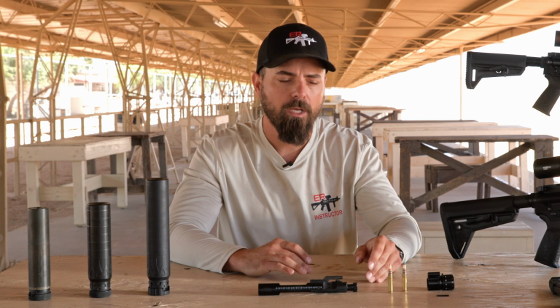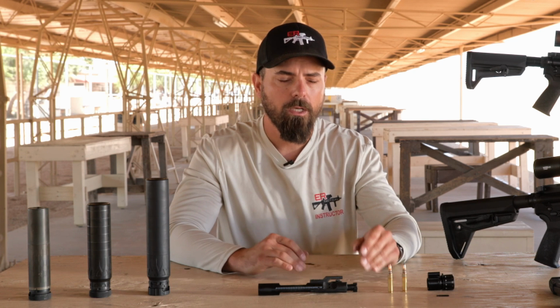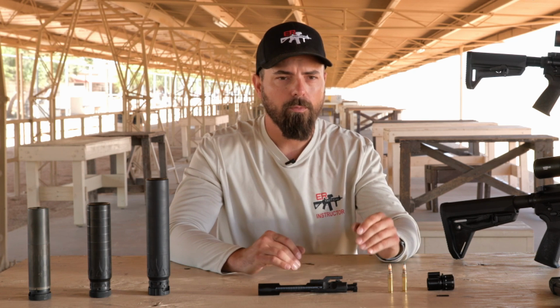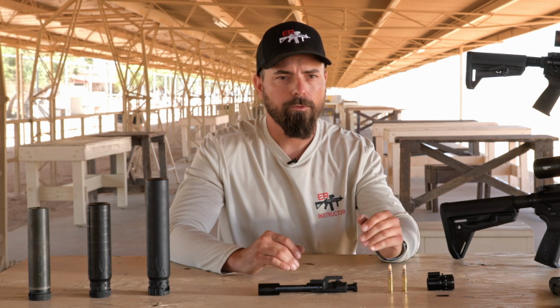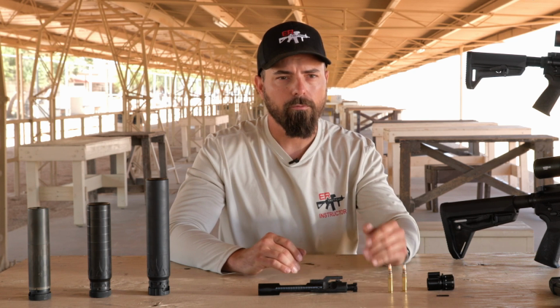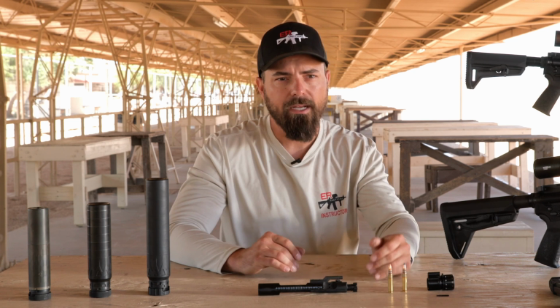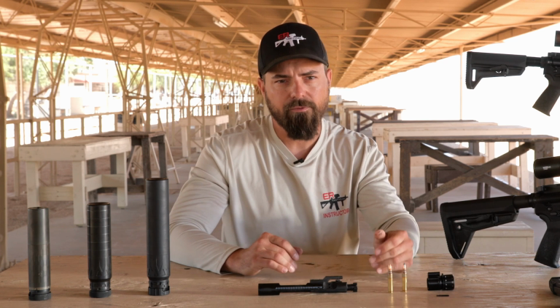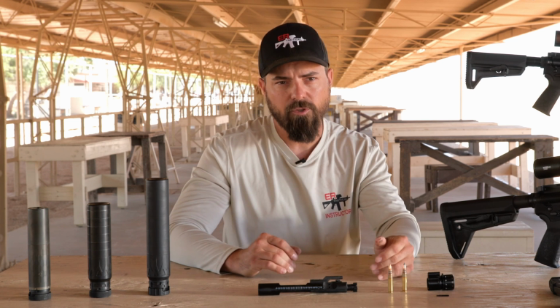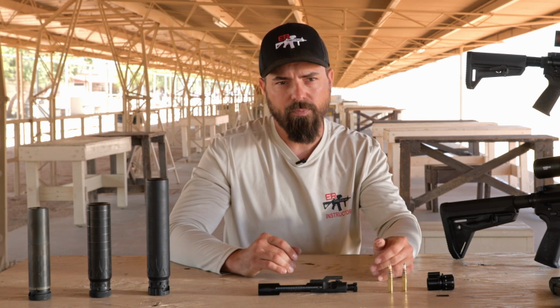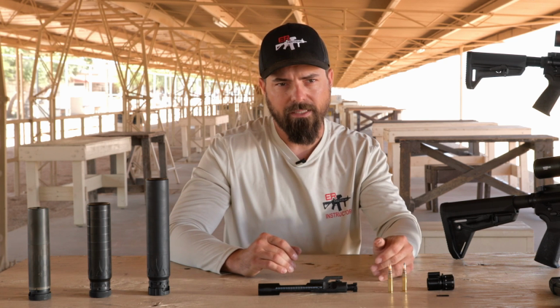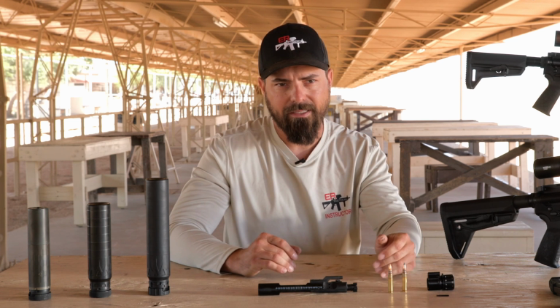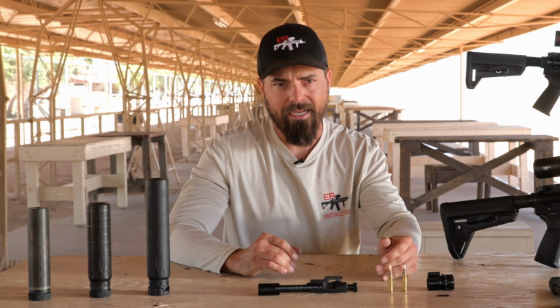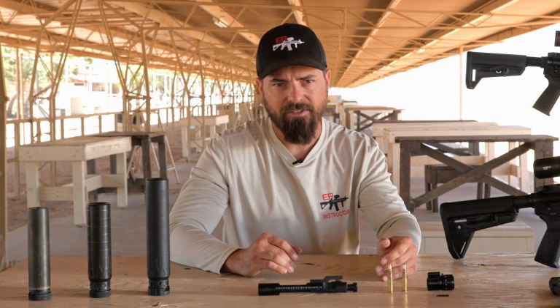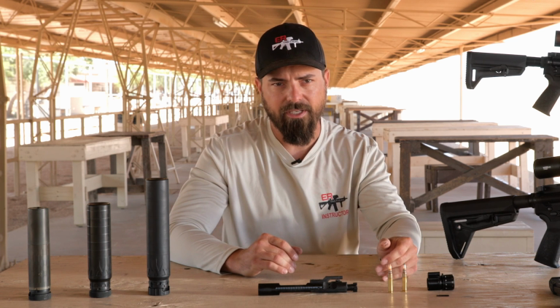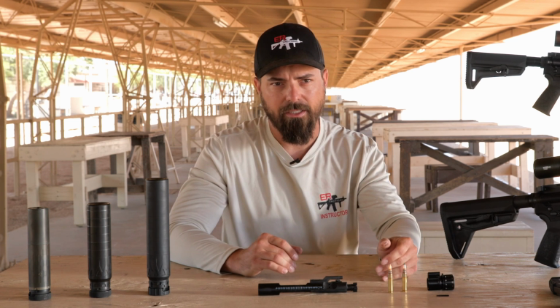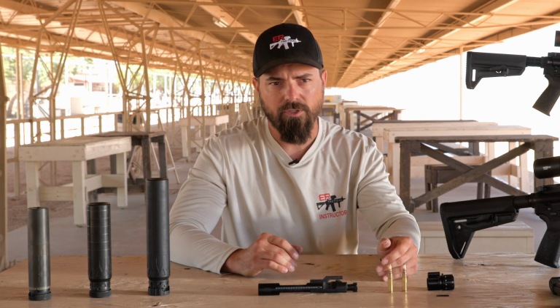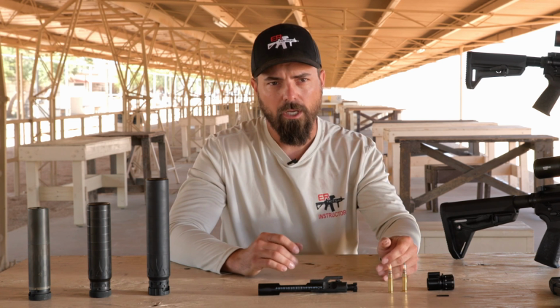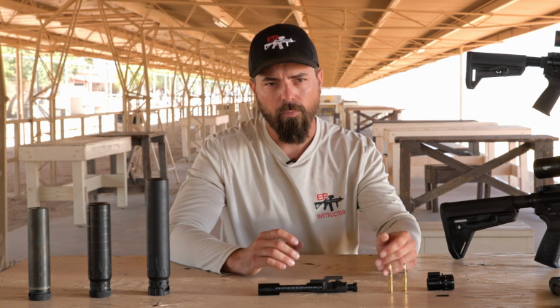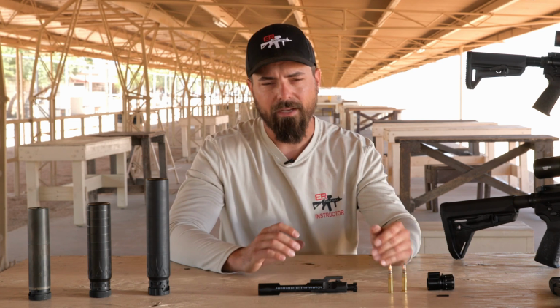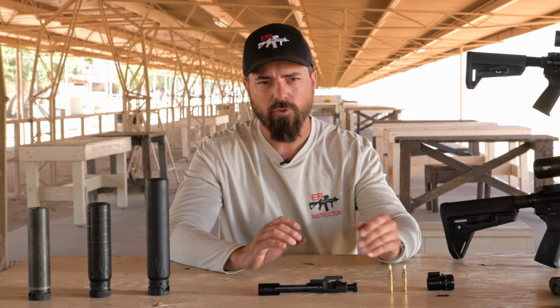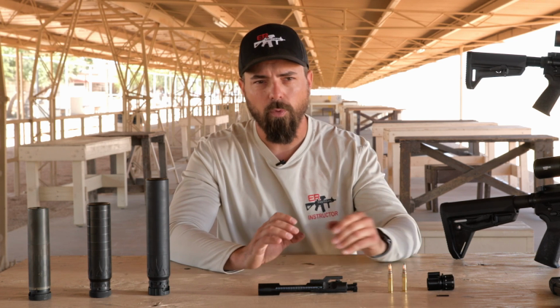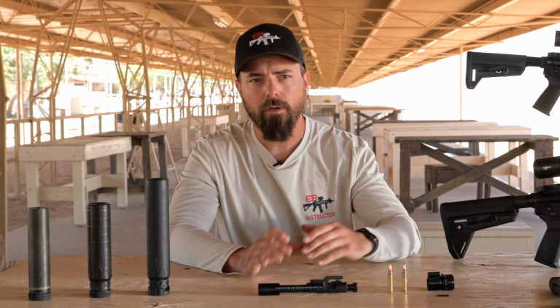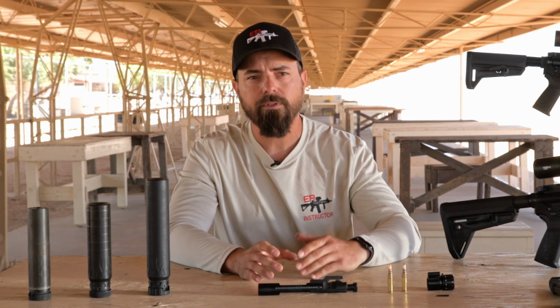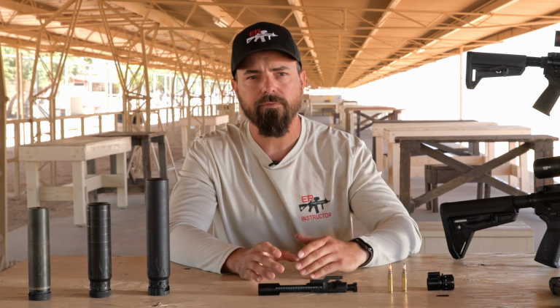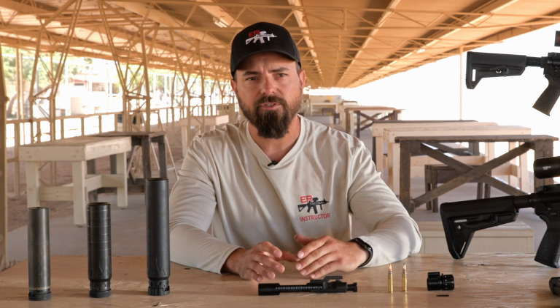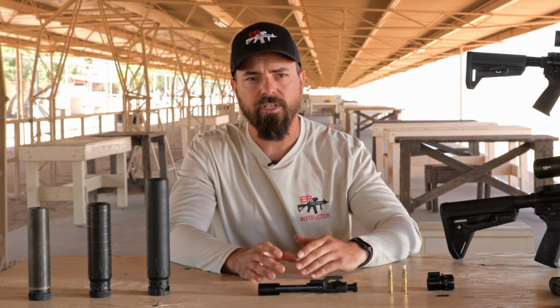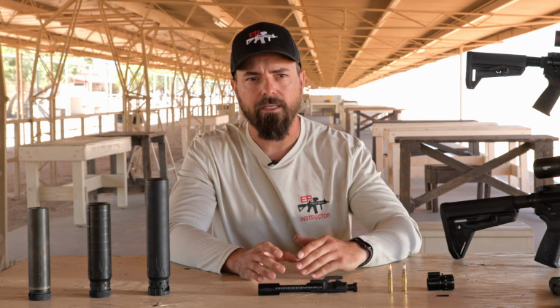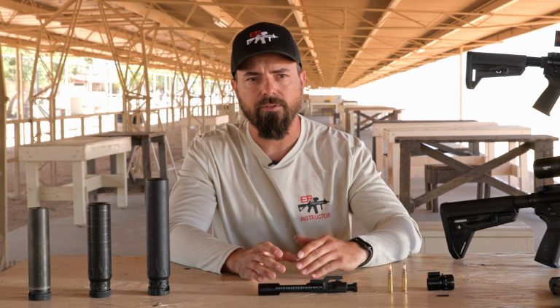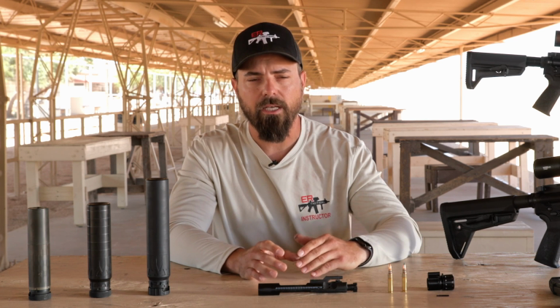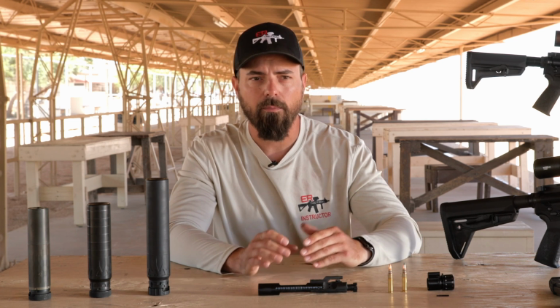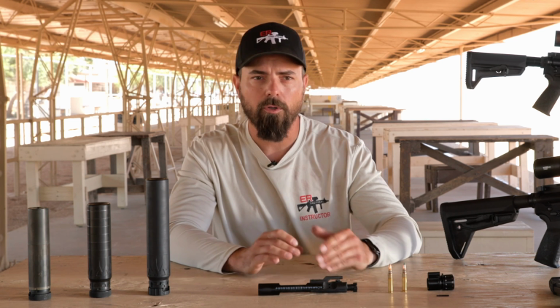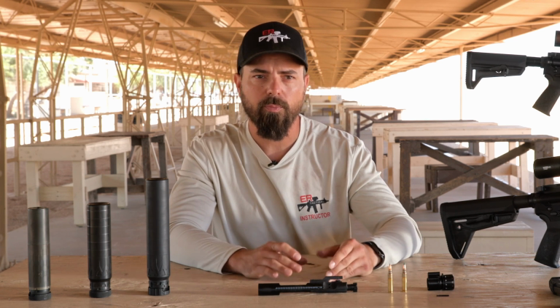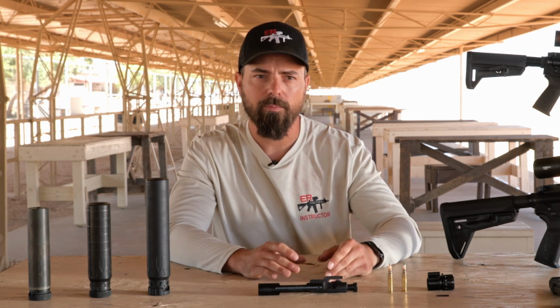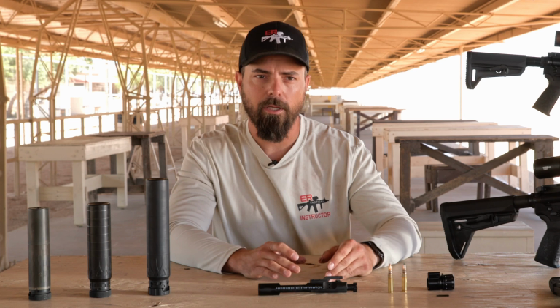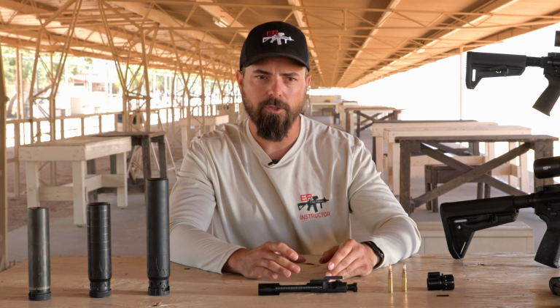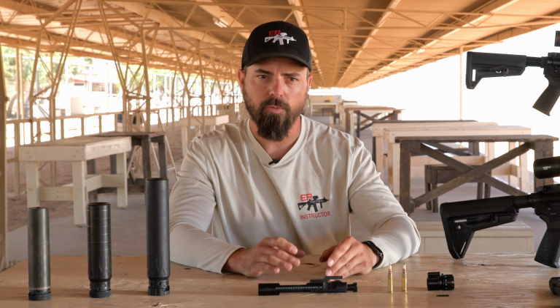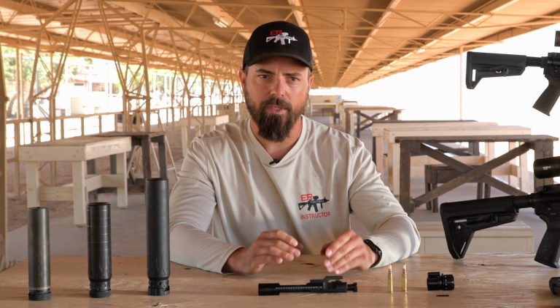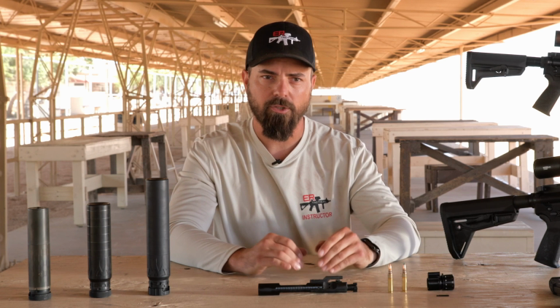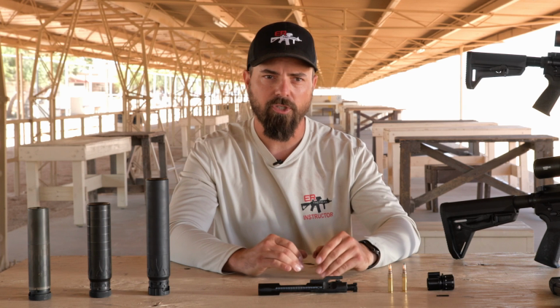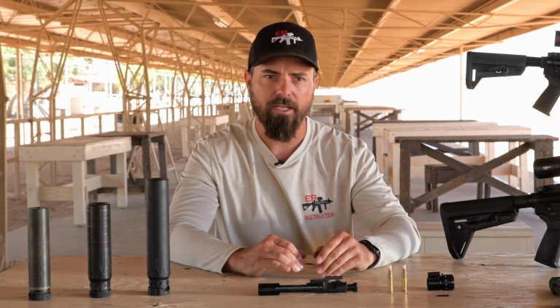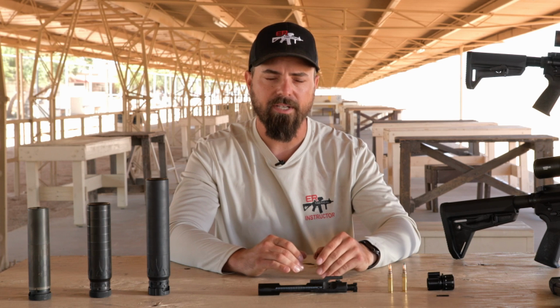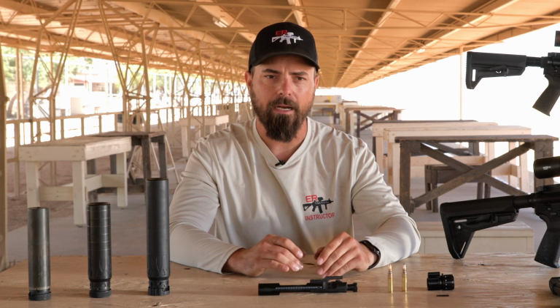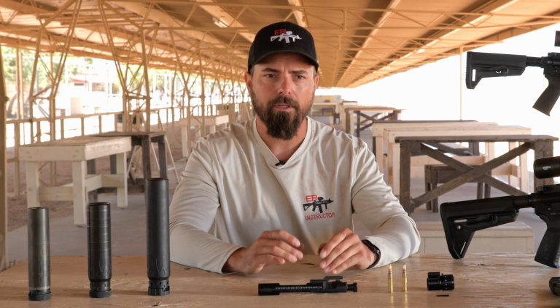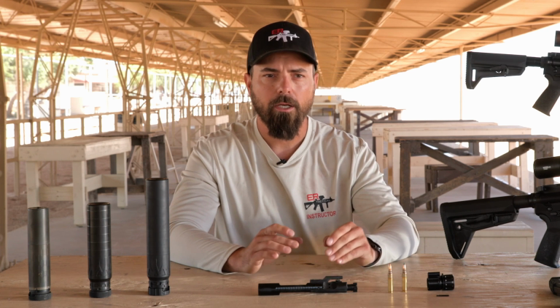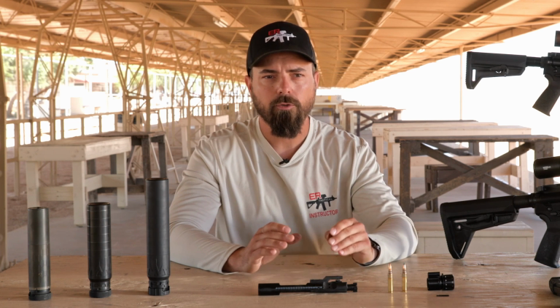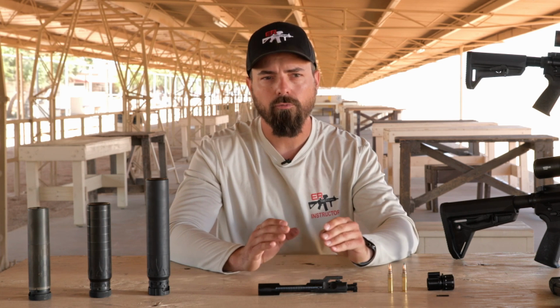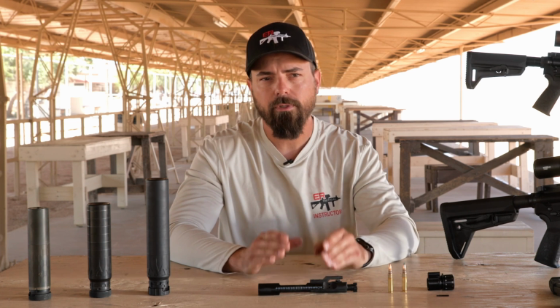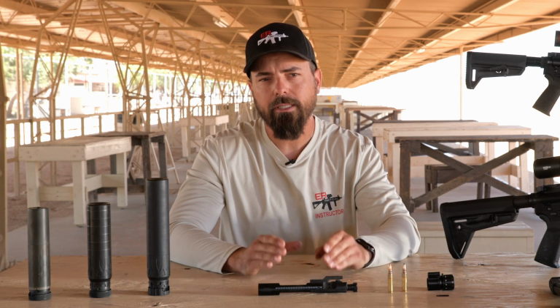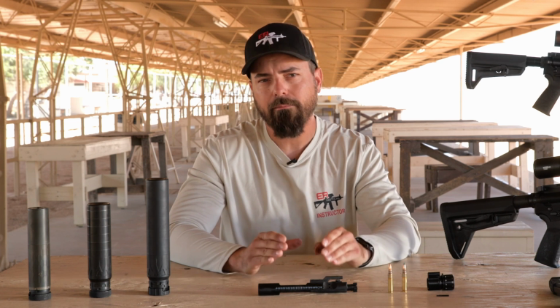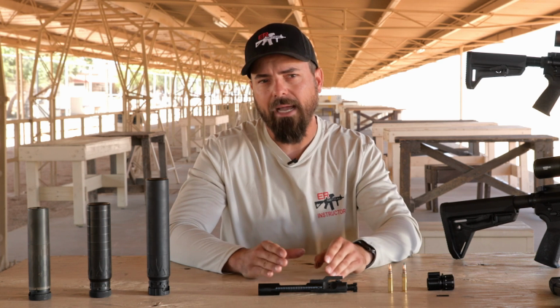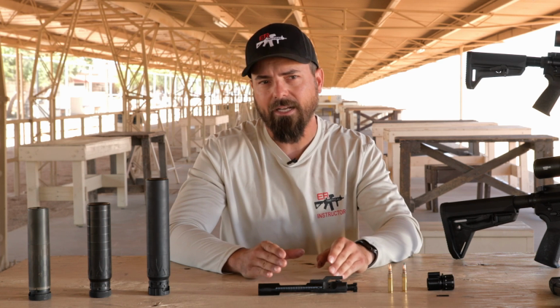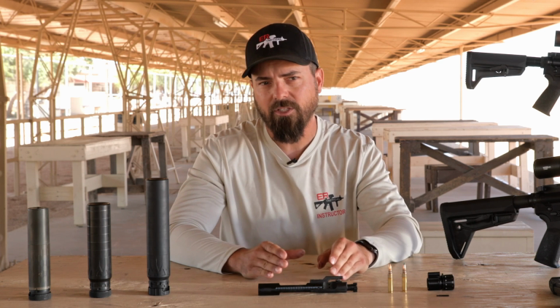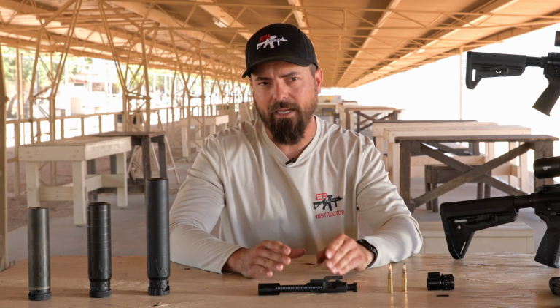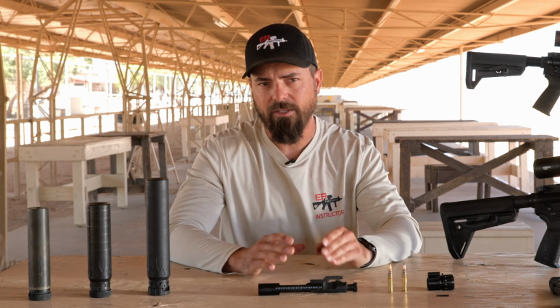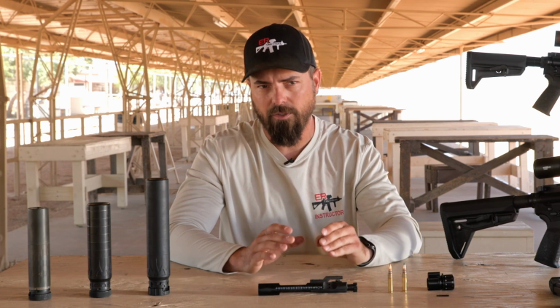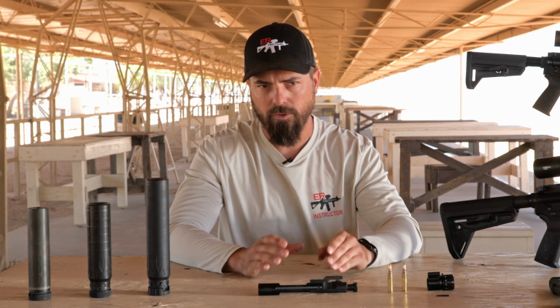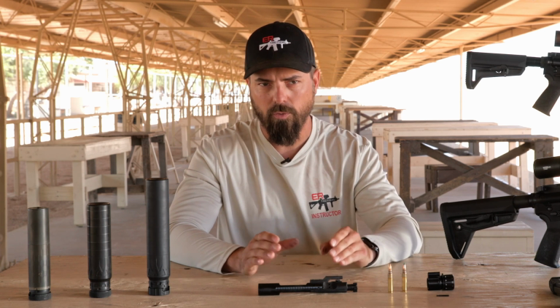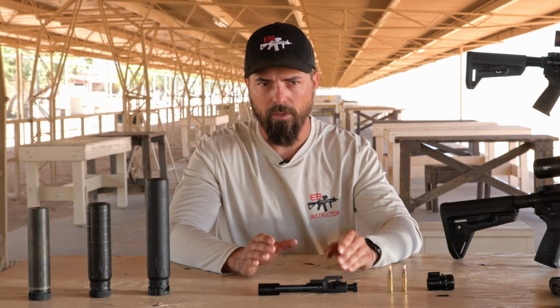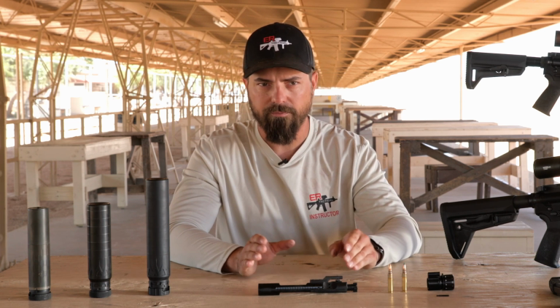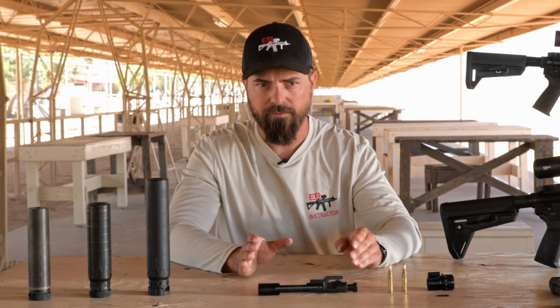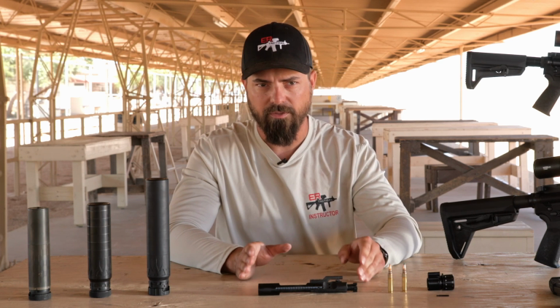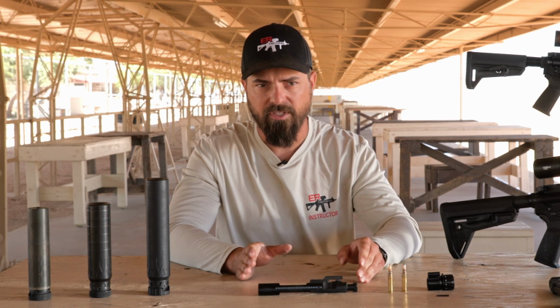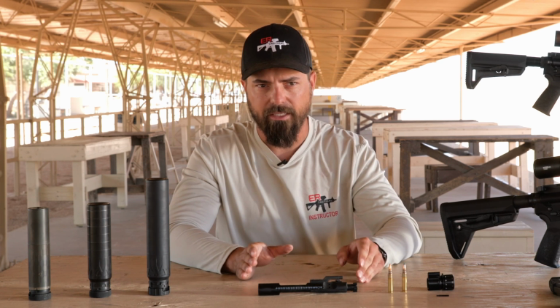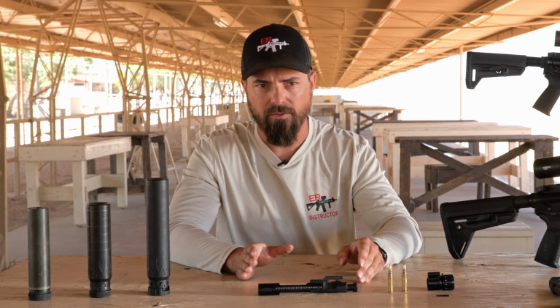With the RifleSpeed gas settings, we have 12 different settings and multiple plungers we can change out to really maximize those 12 different settings.